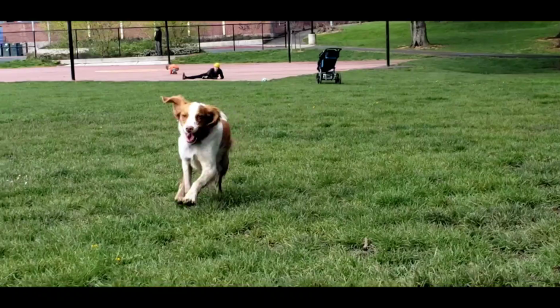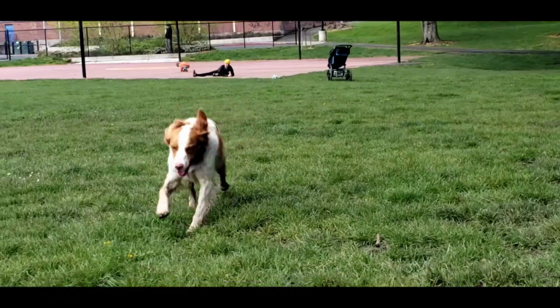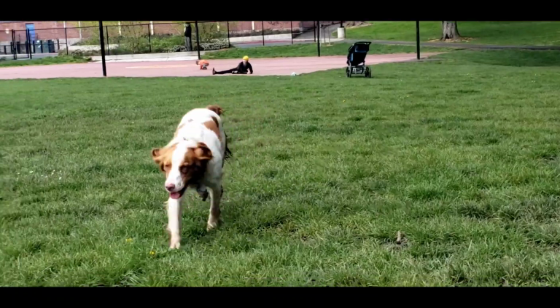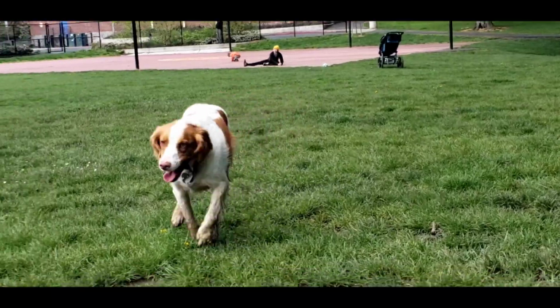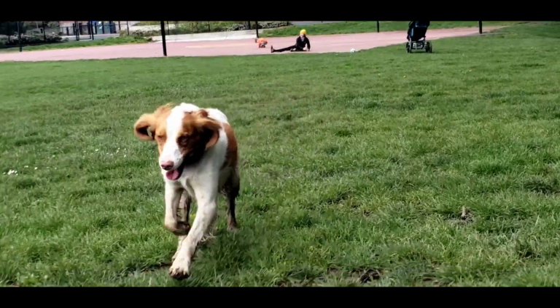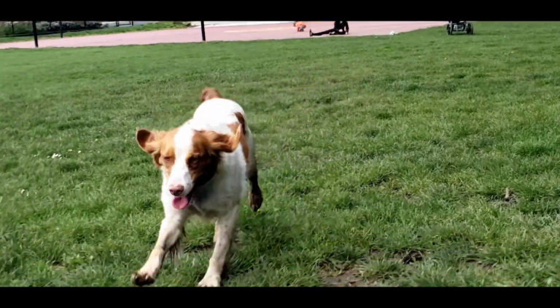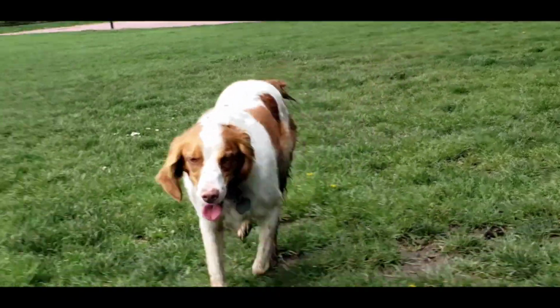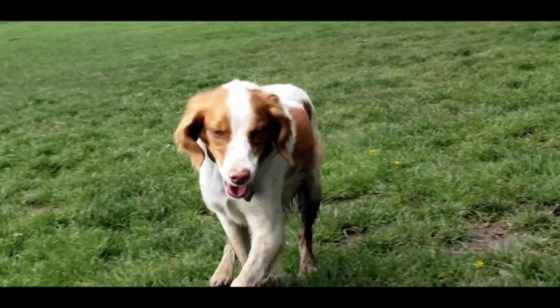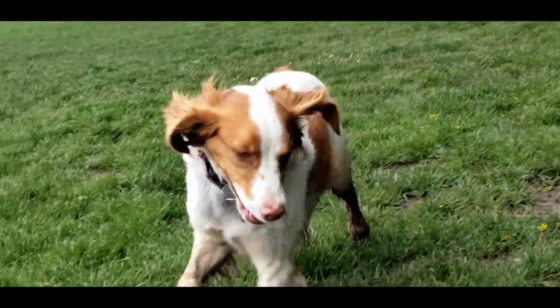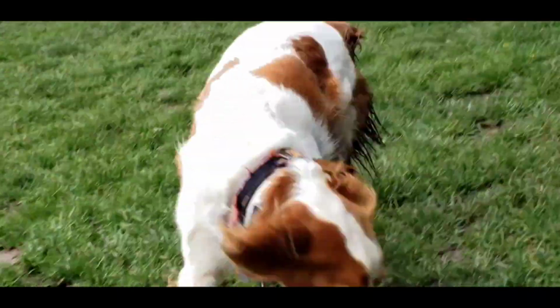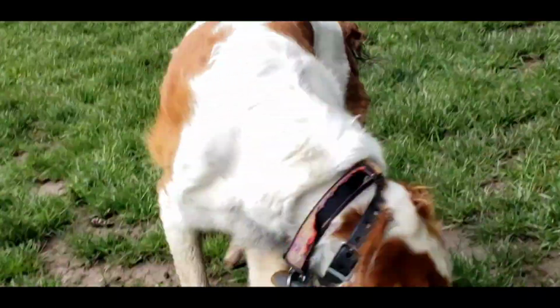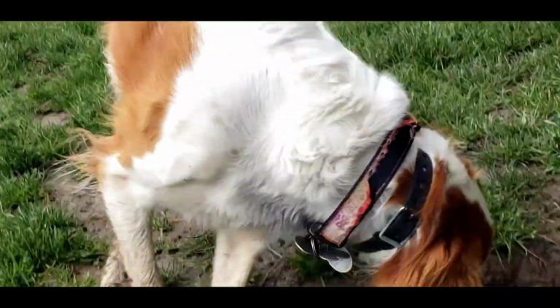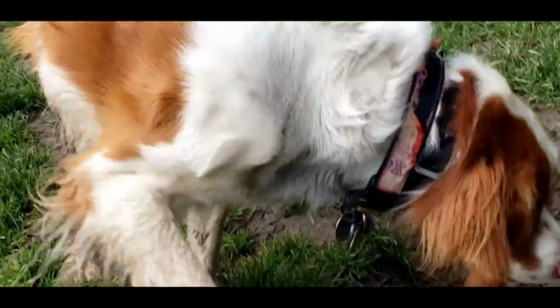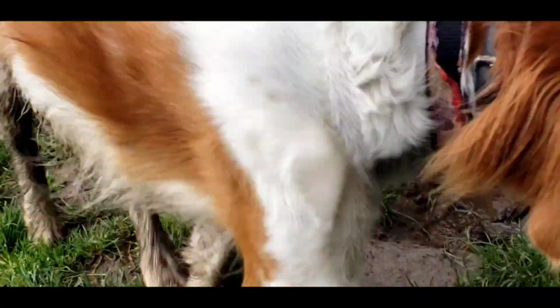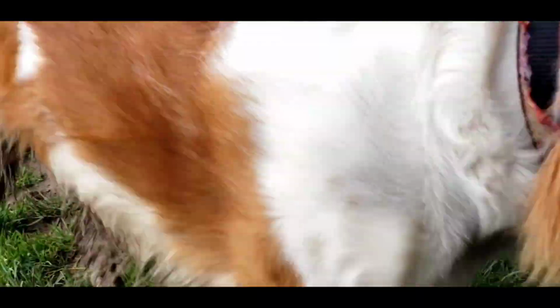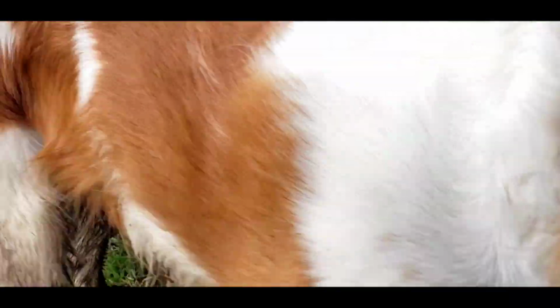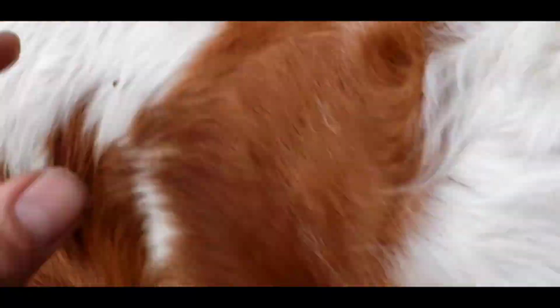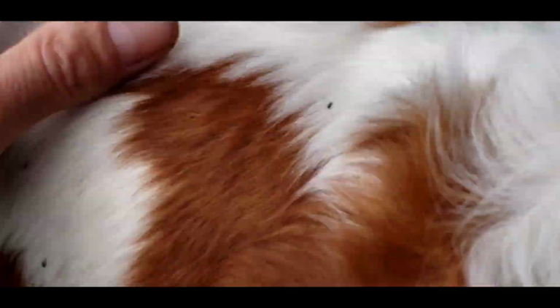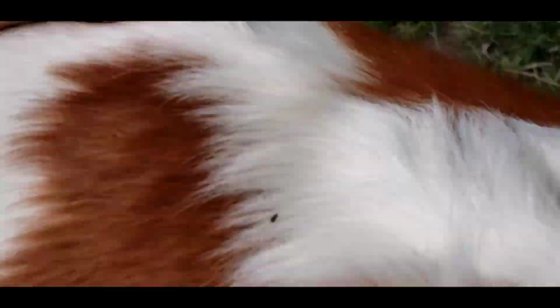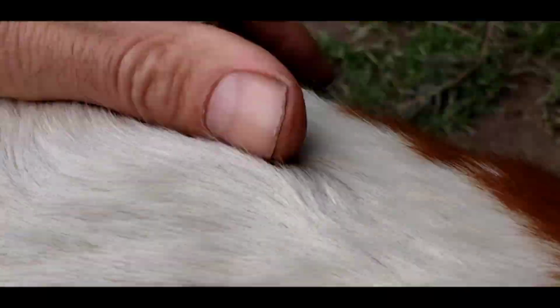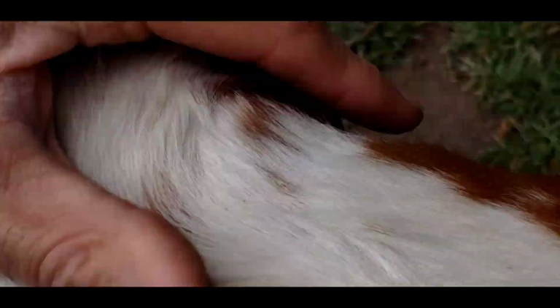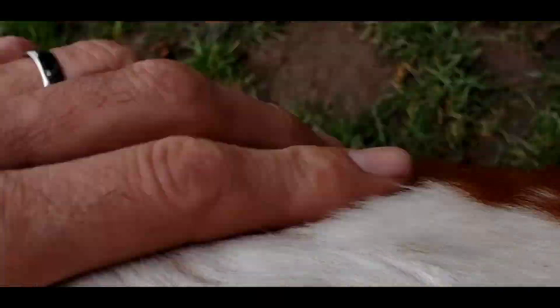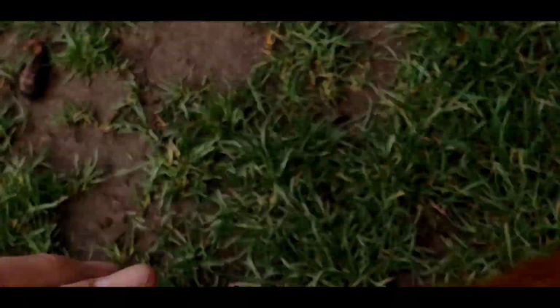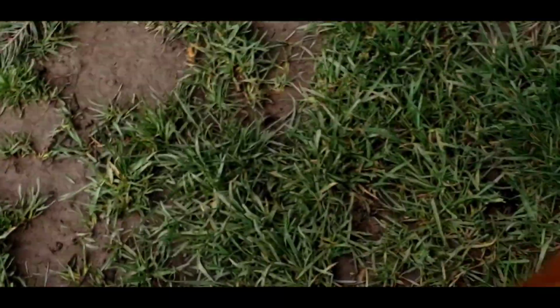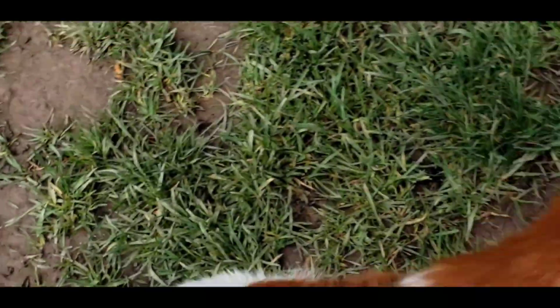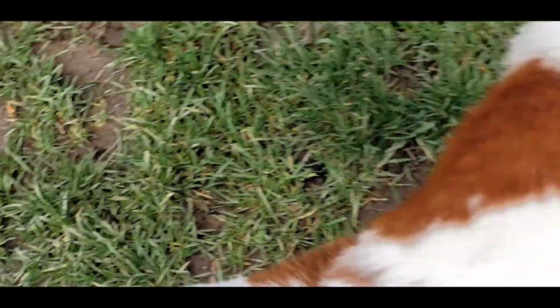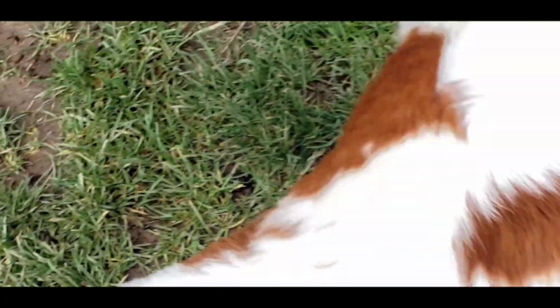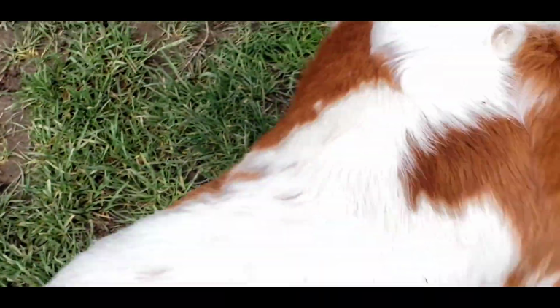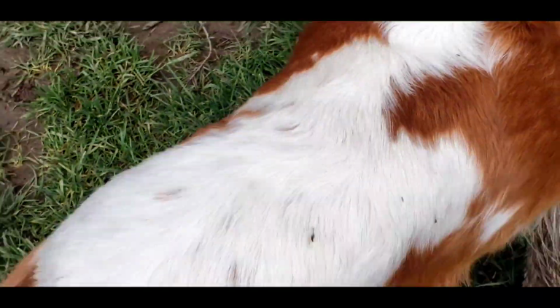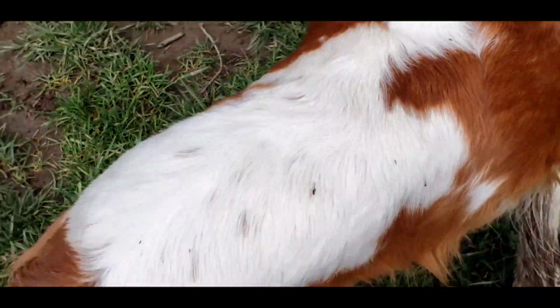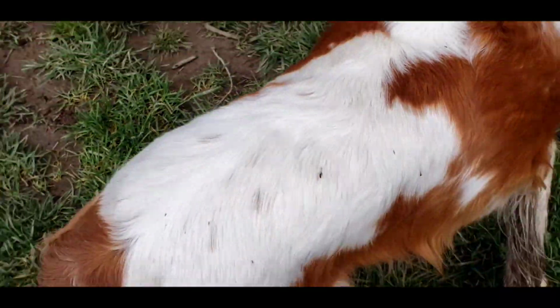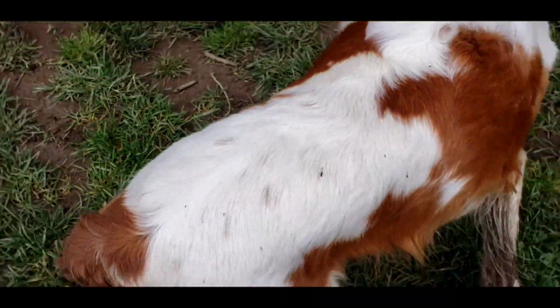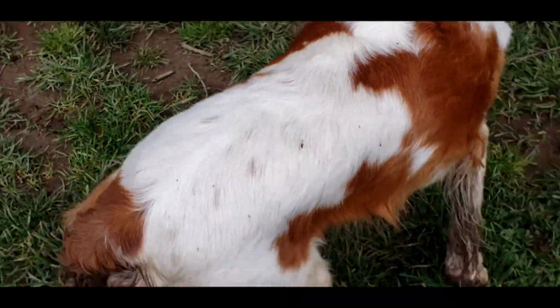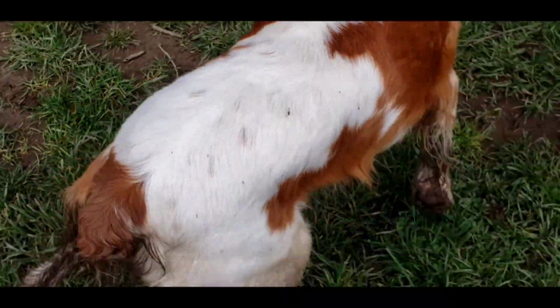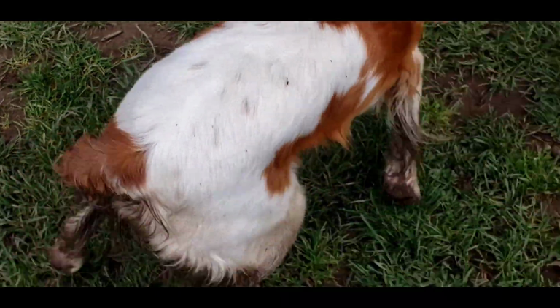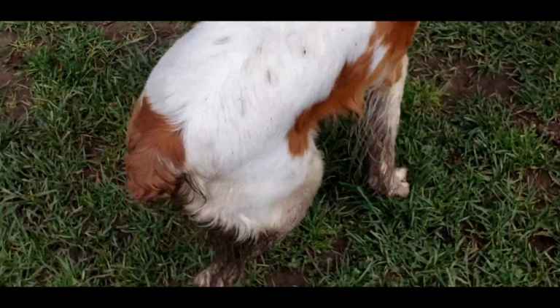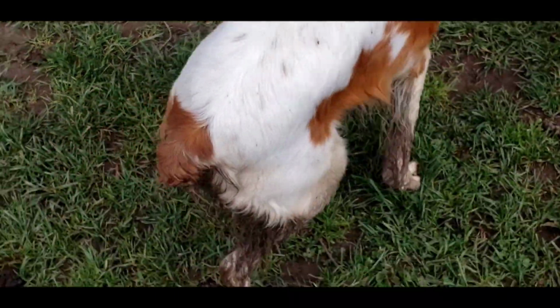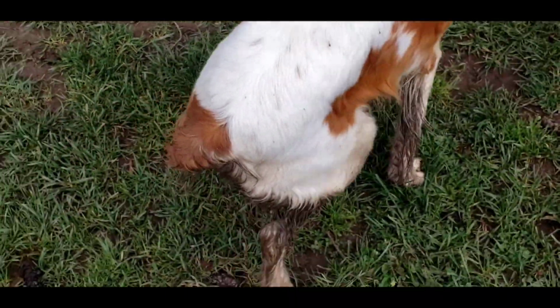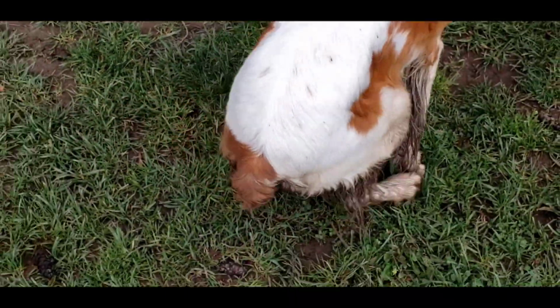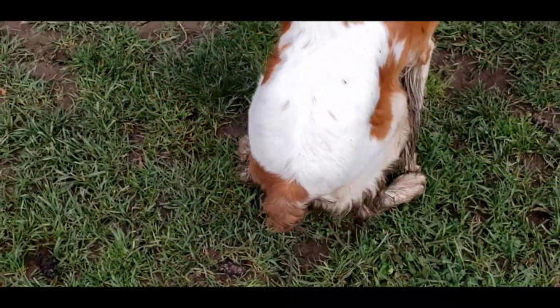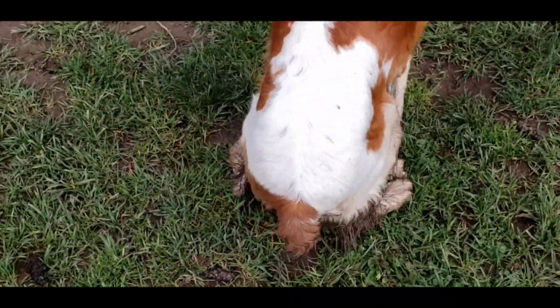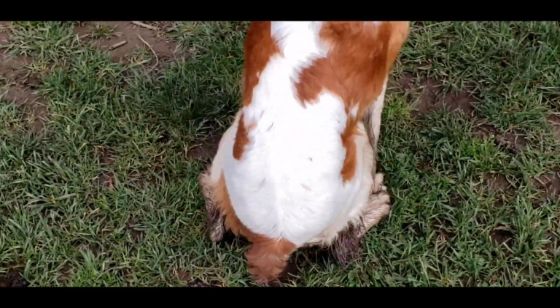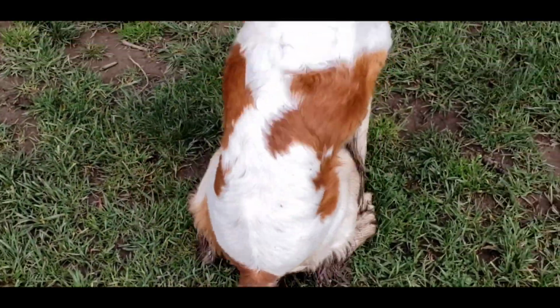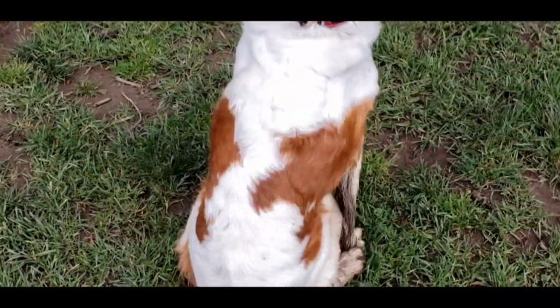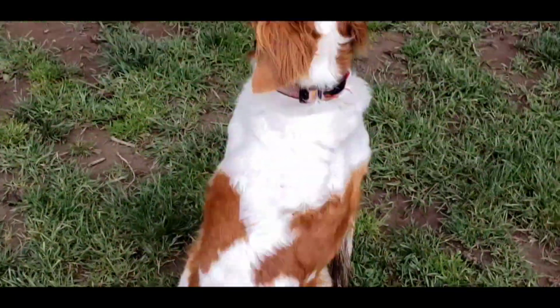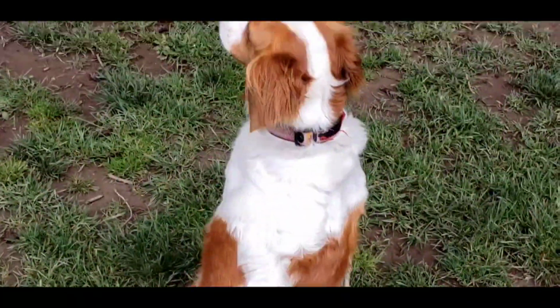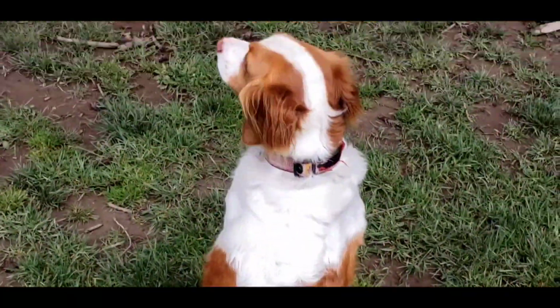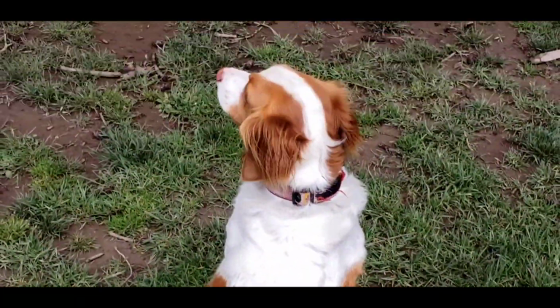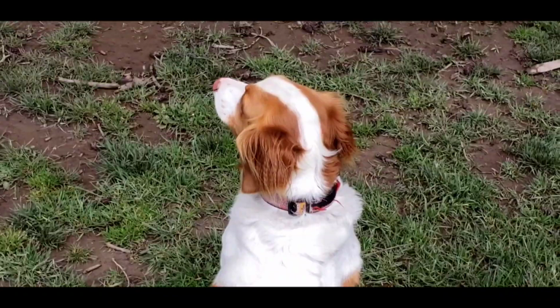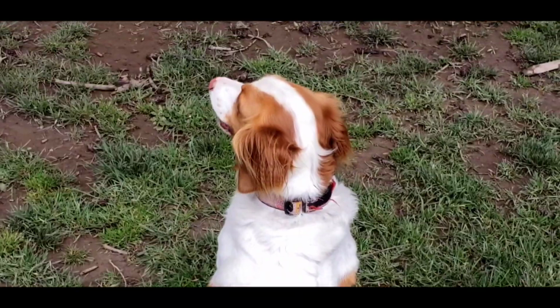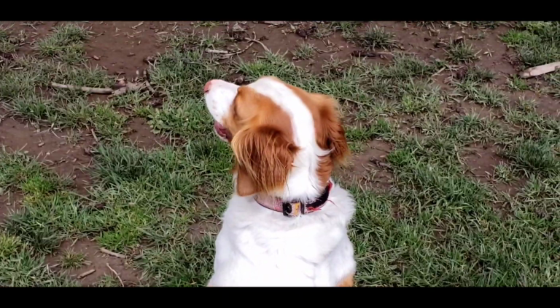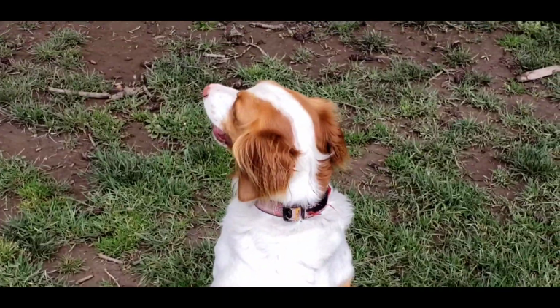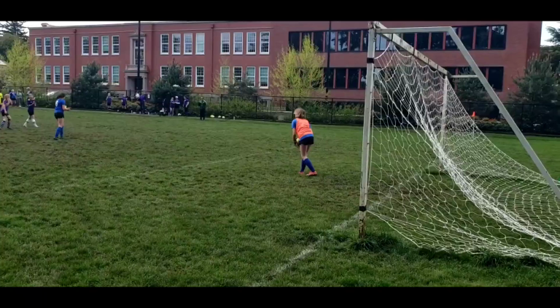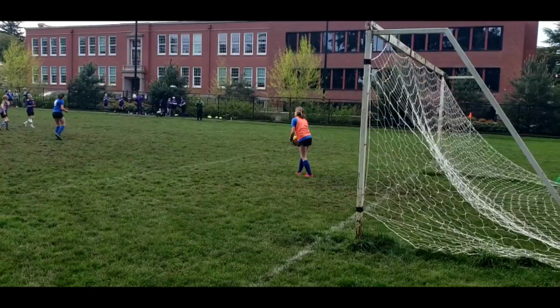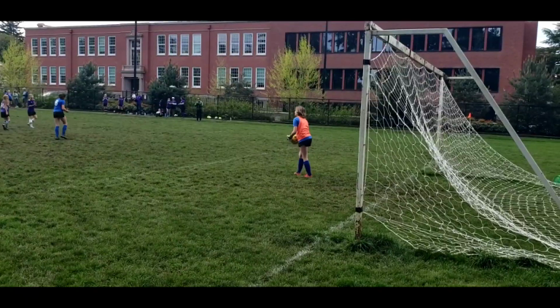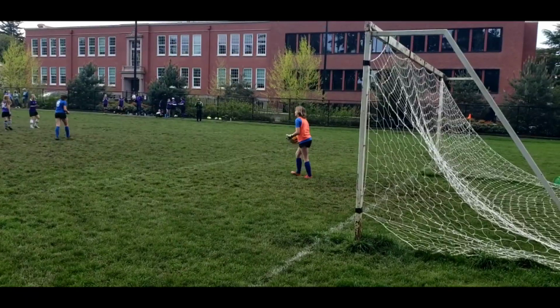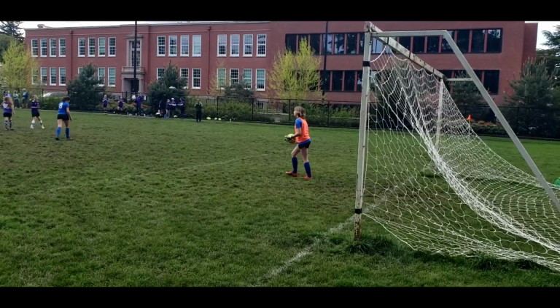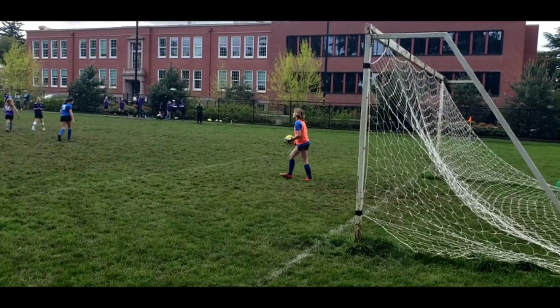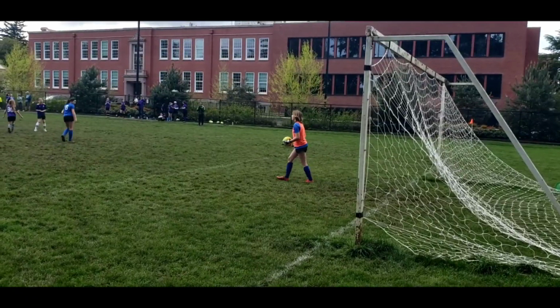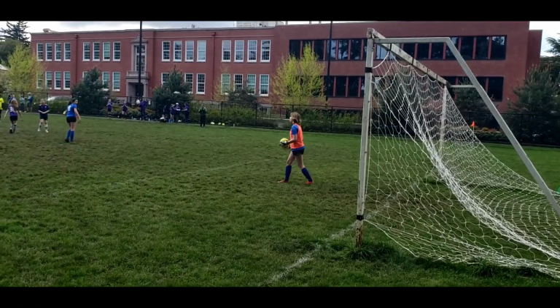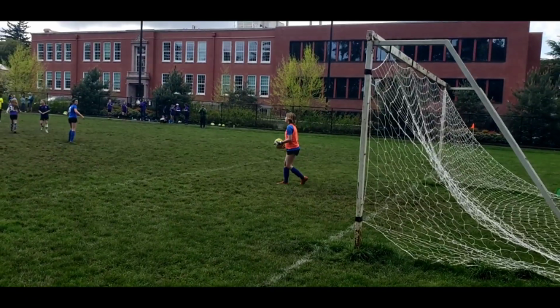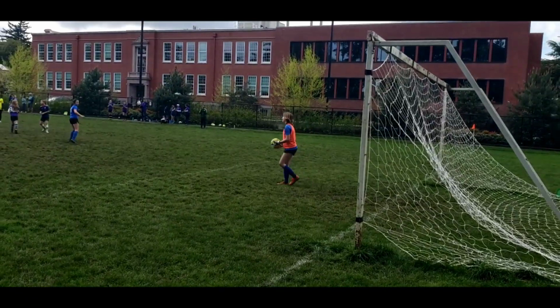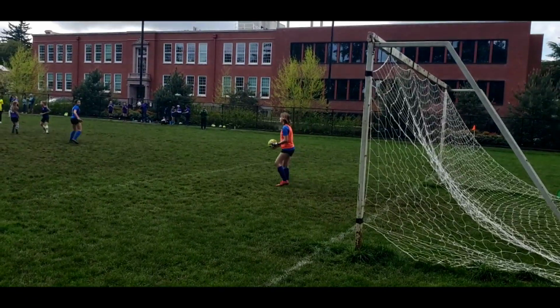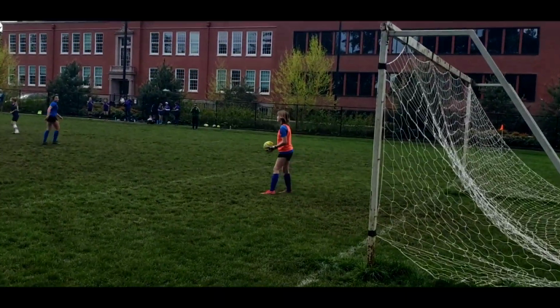Oh, you're so dirty. Oh, look at you. Your bottom is so dirty. Yuck. Good job, Noor. Good stop.